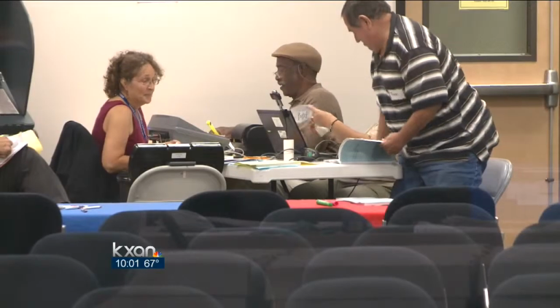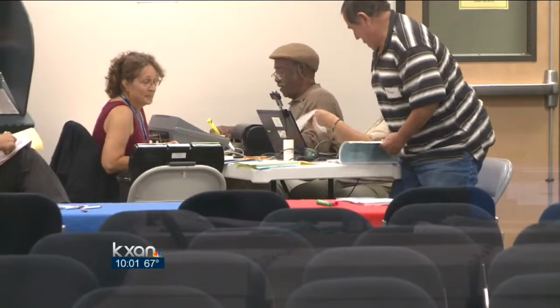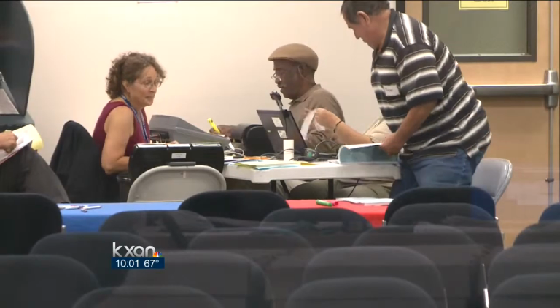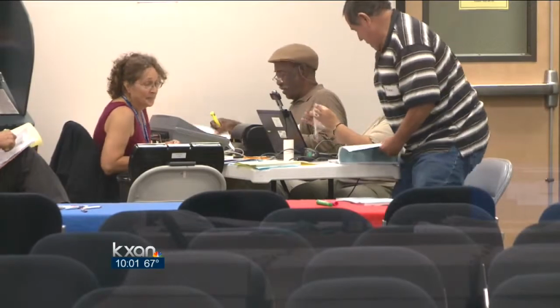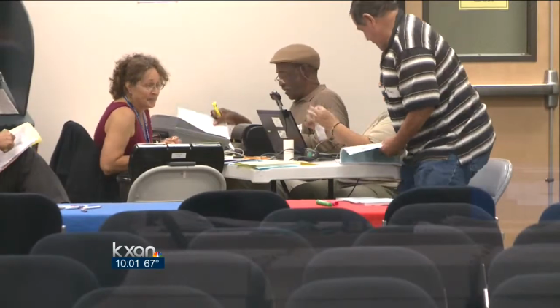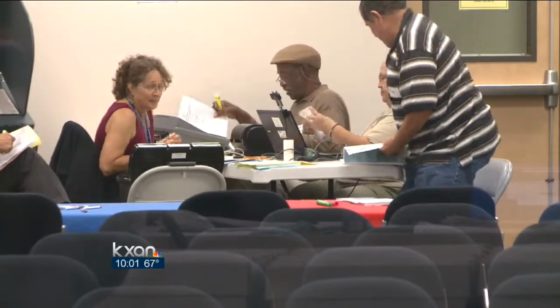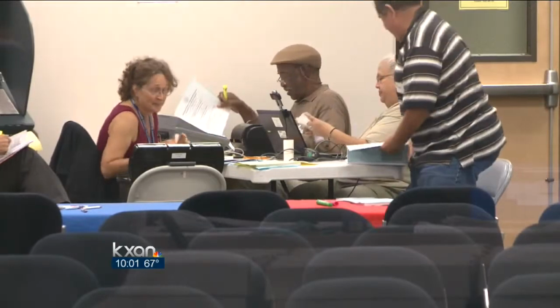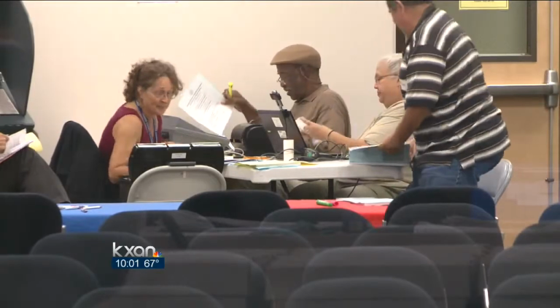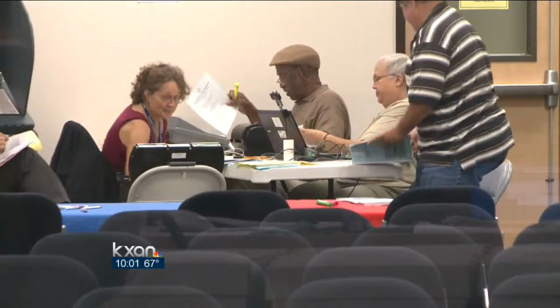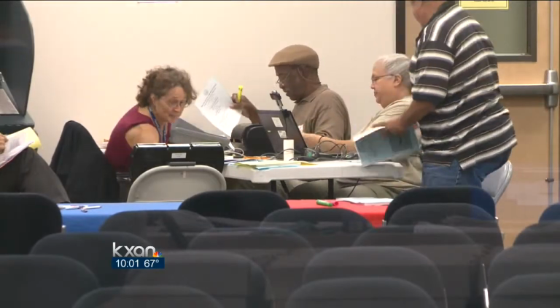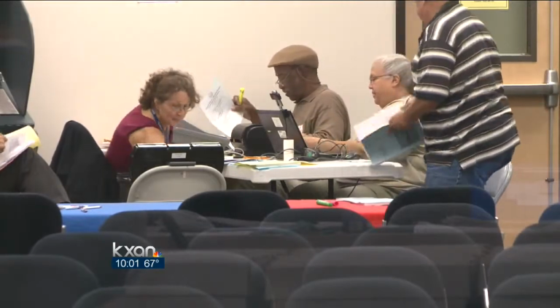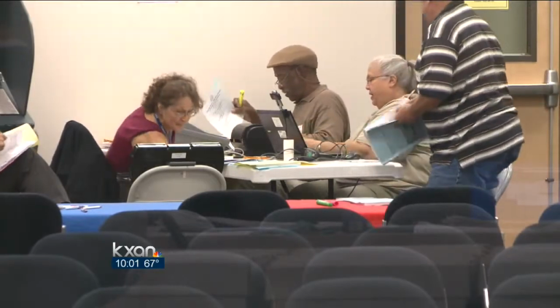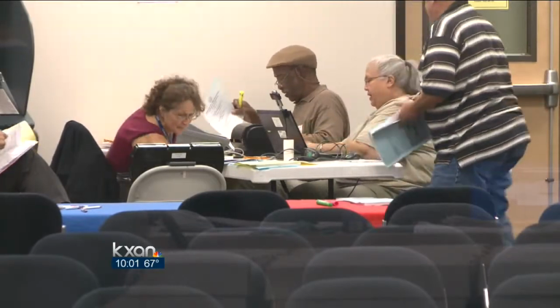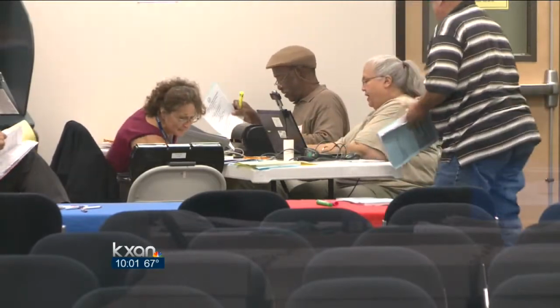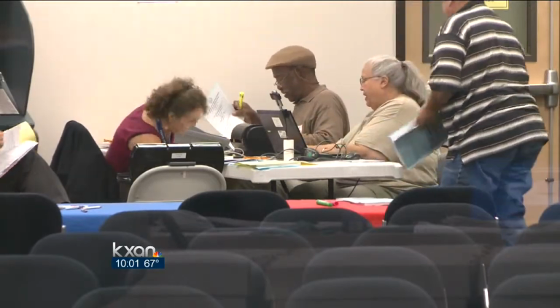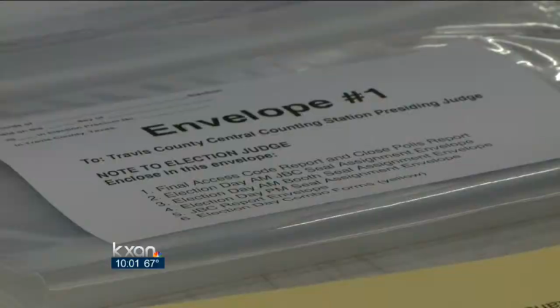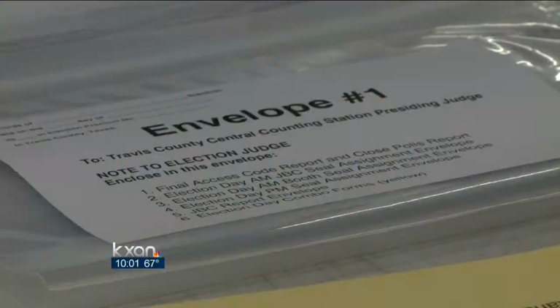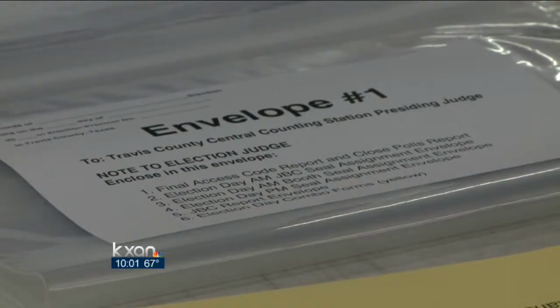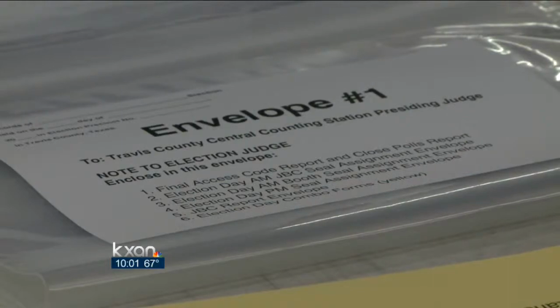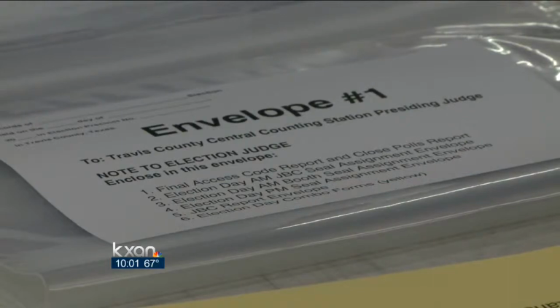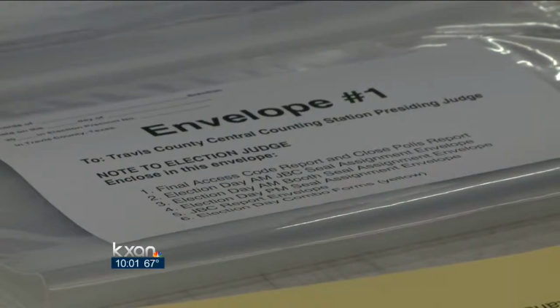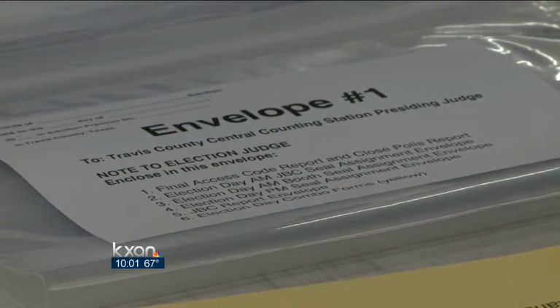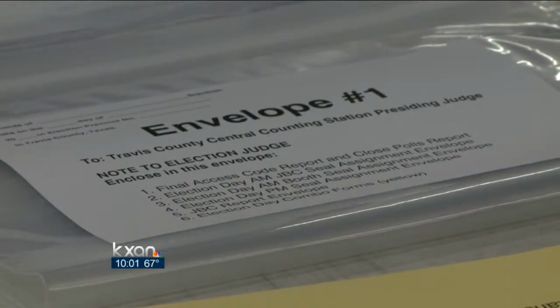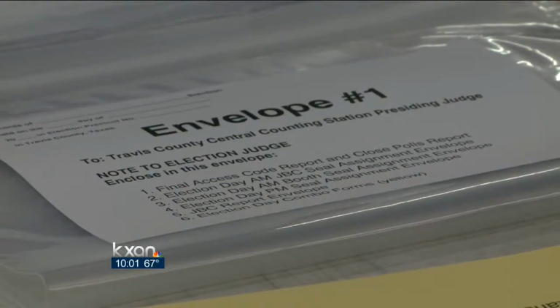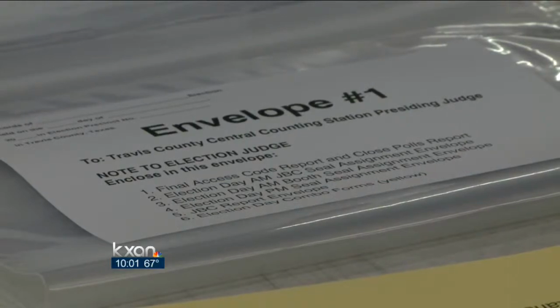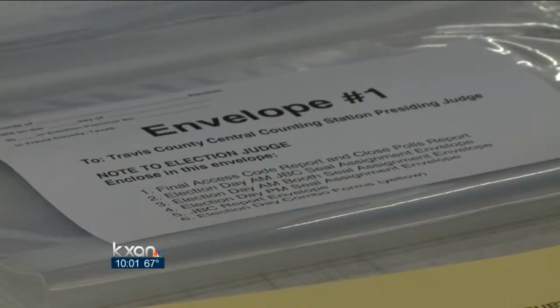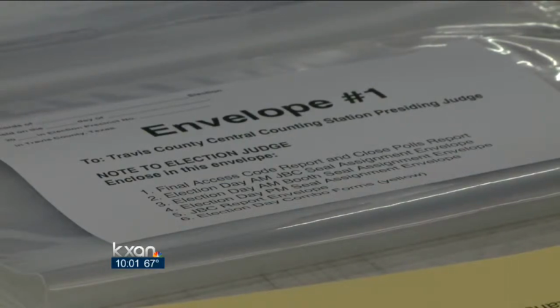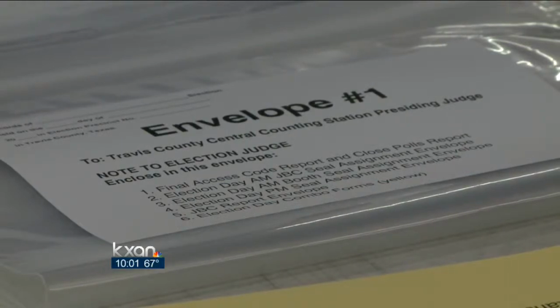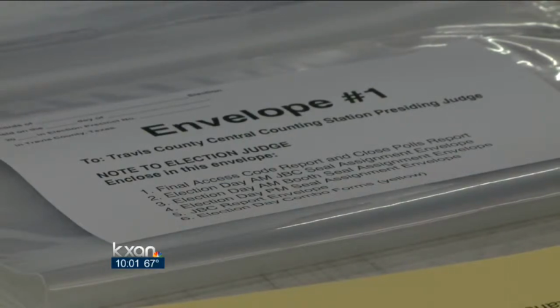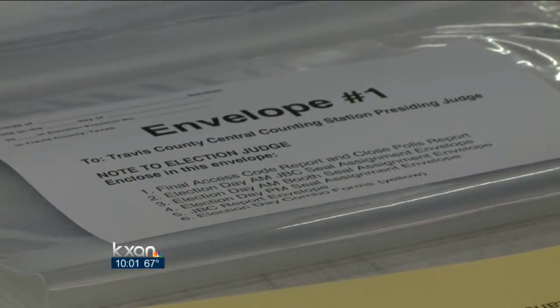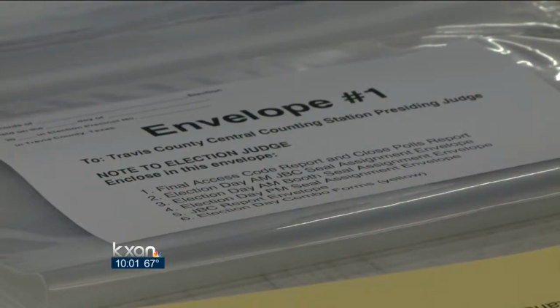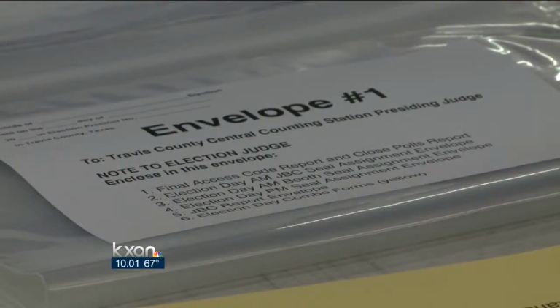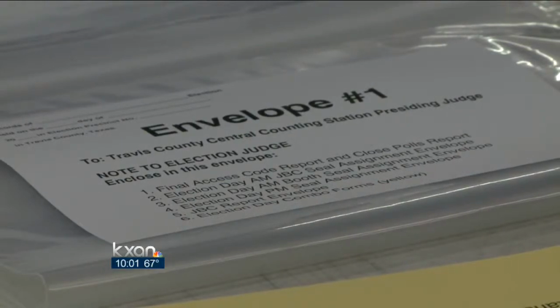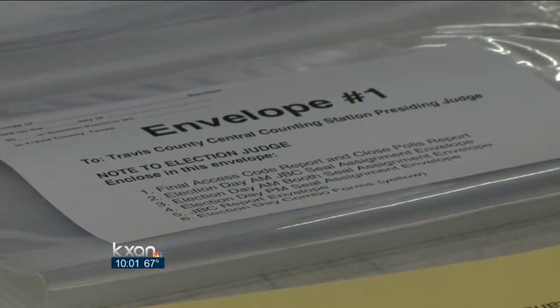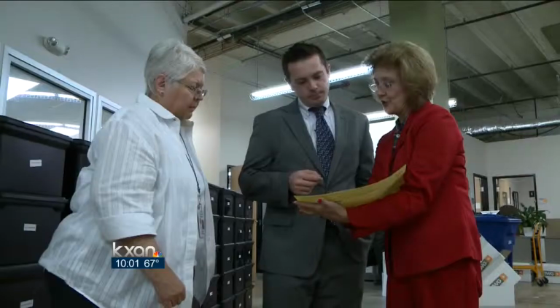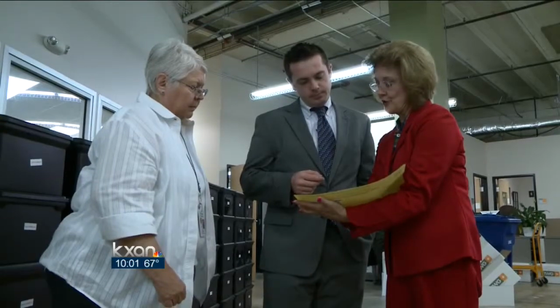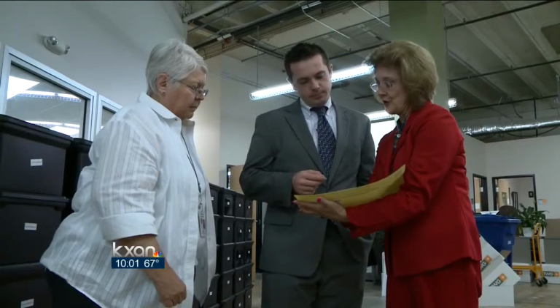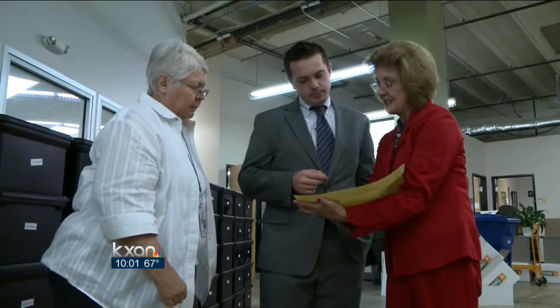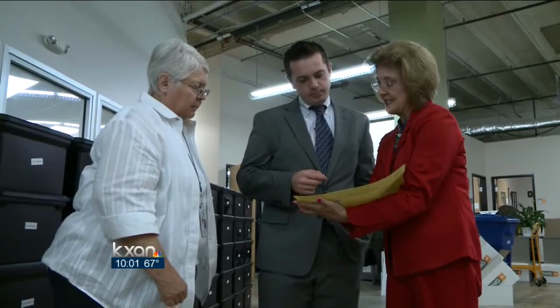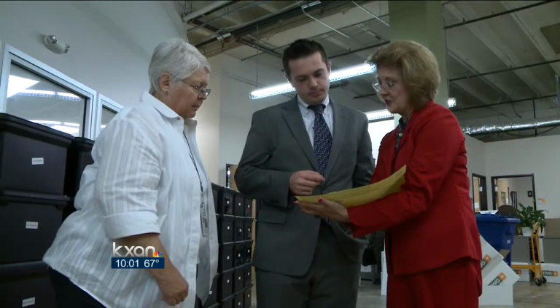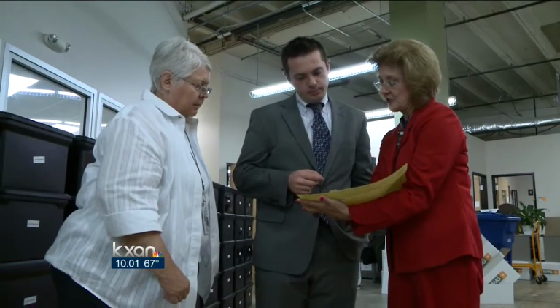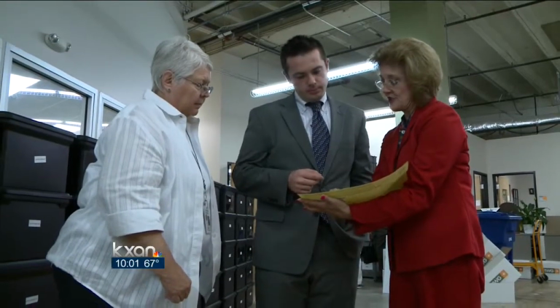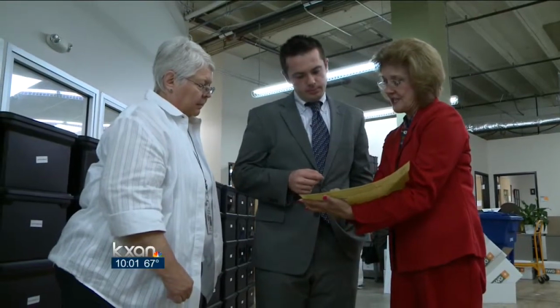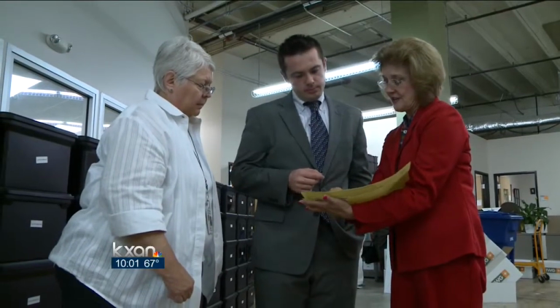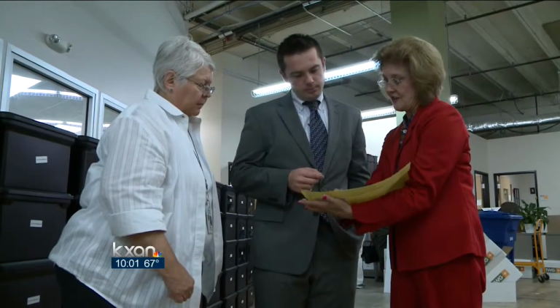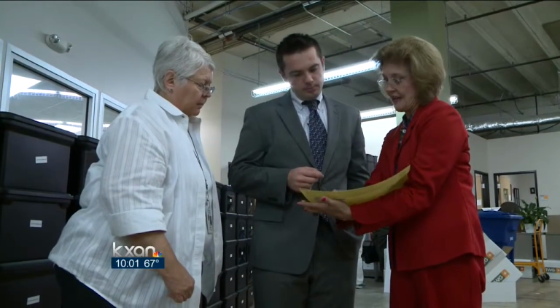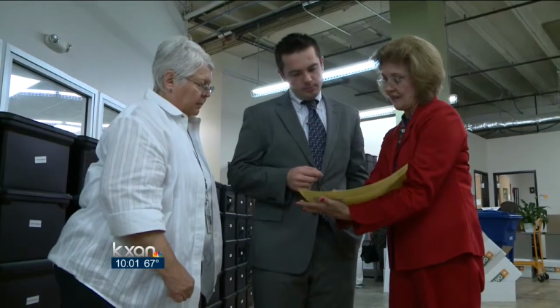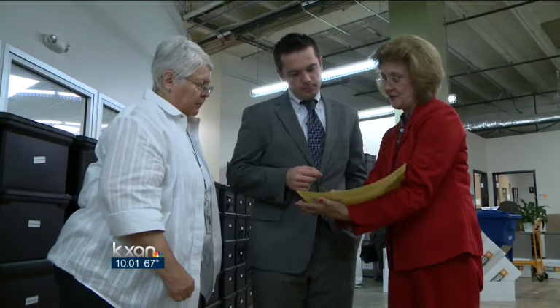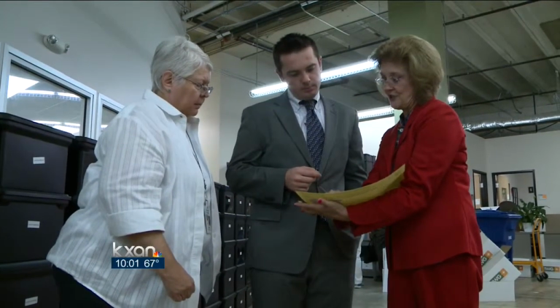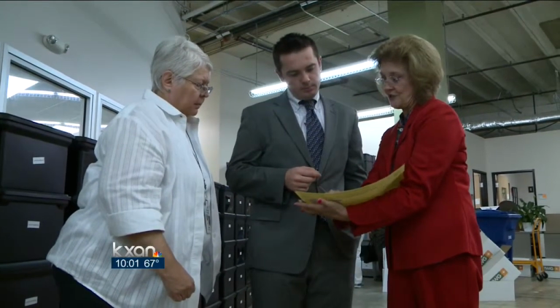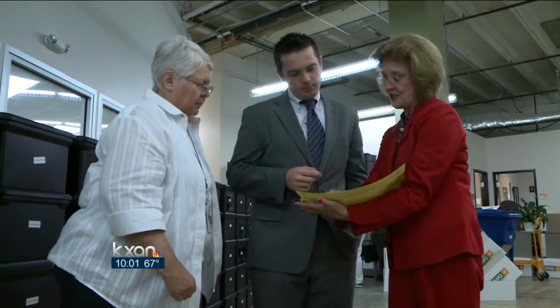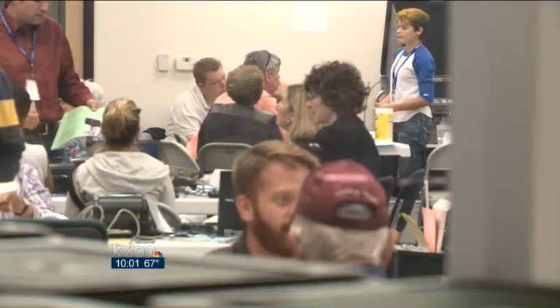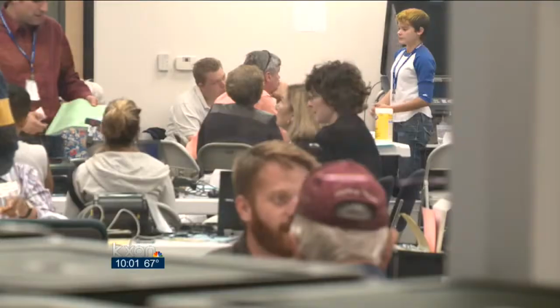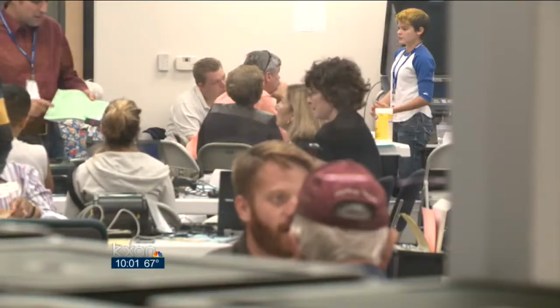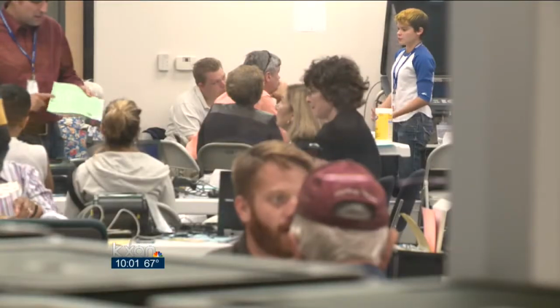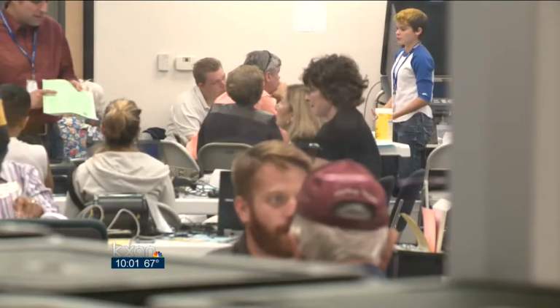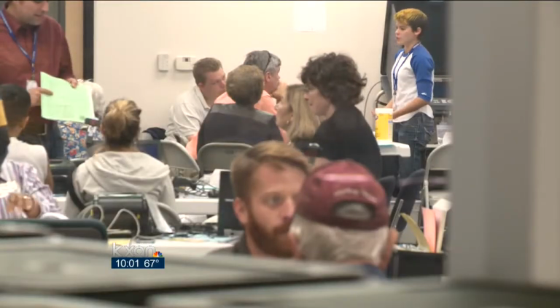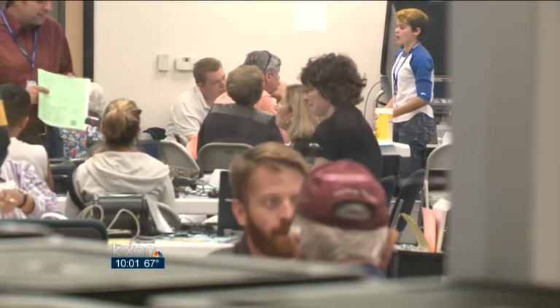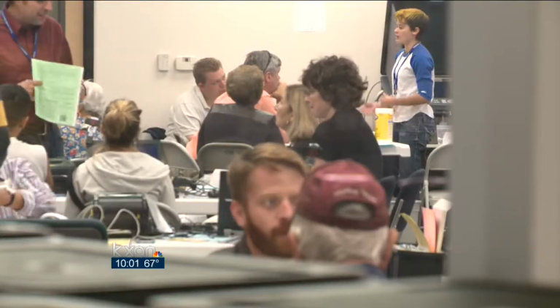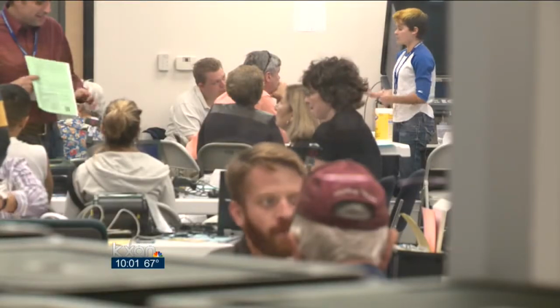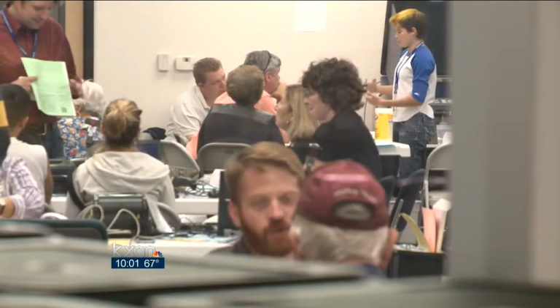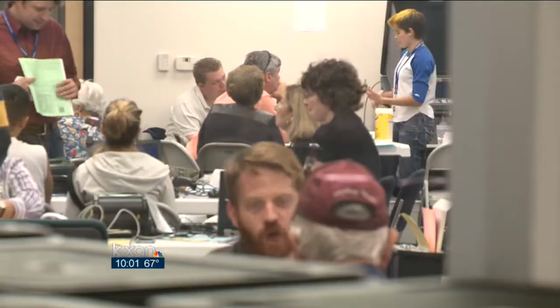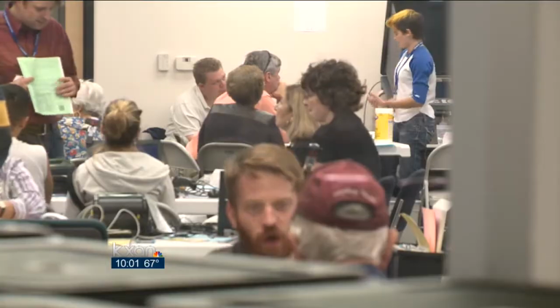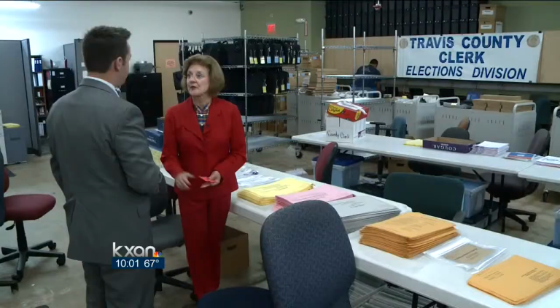Most times, DeBauvois says, people's names are similar enough. All voters need to do is initial an affidavit, and they're good to vote.